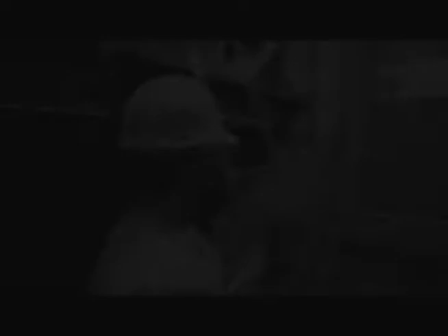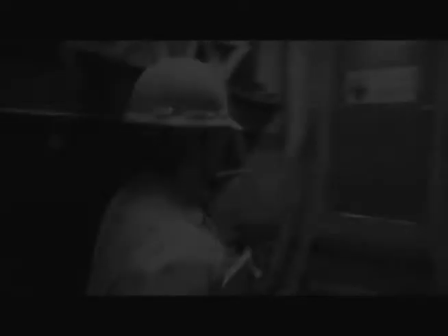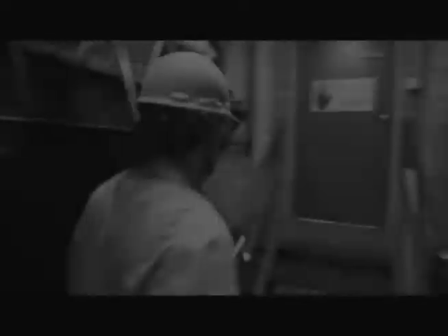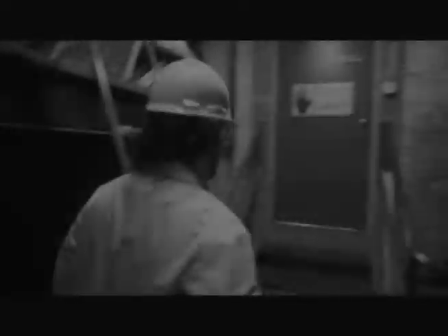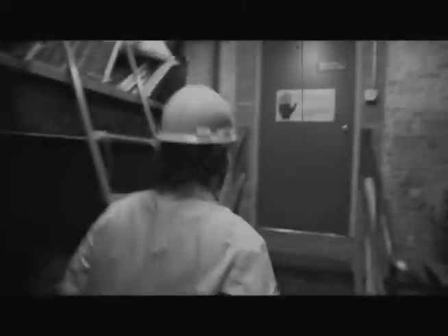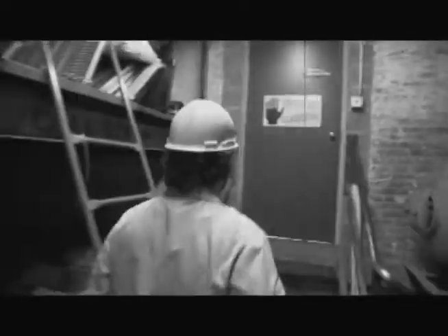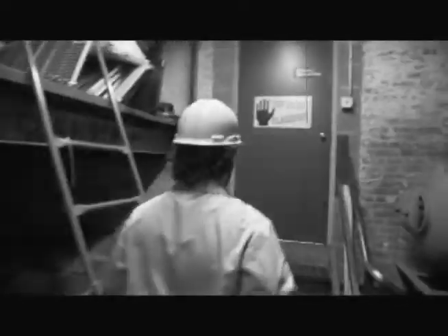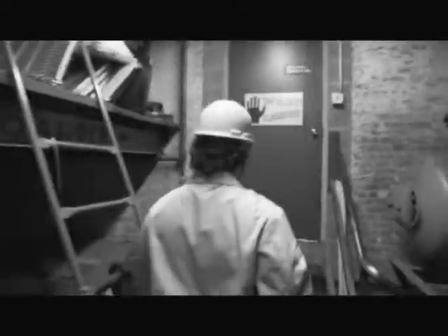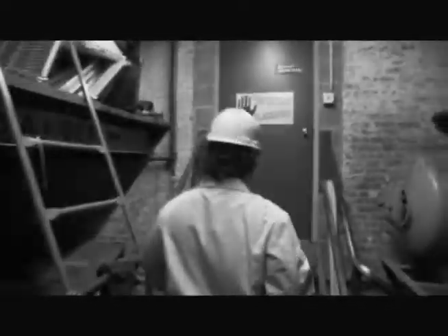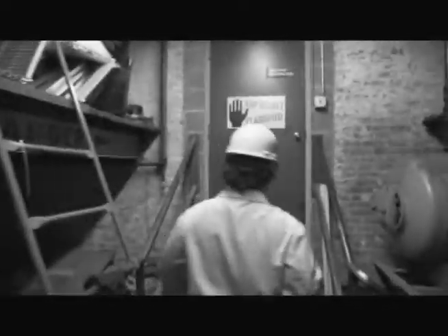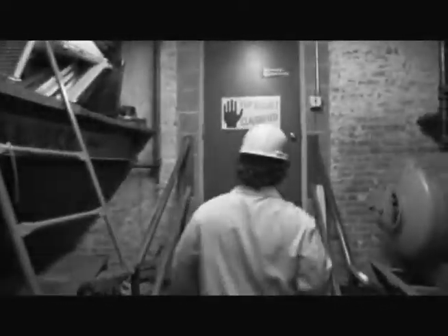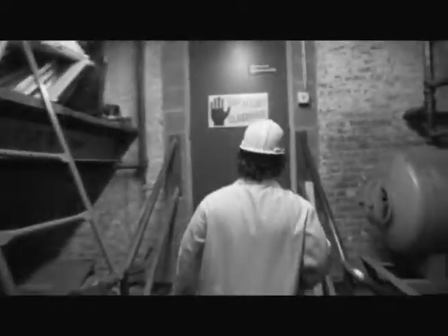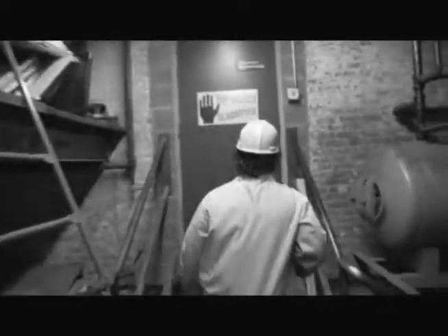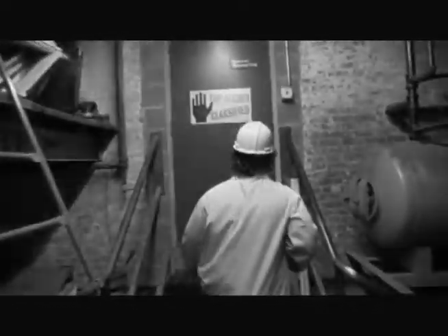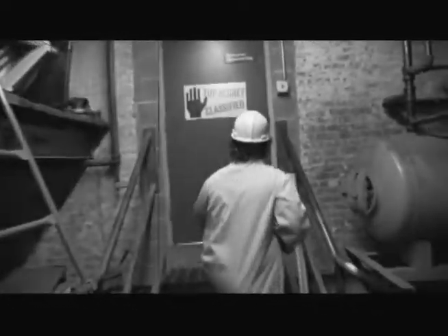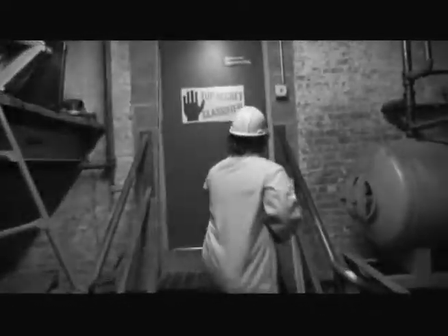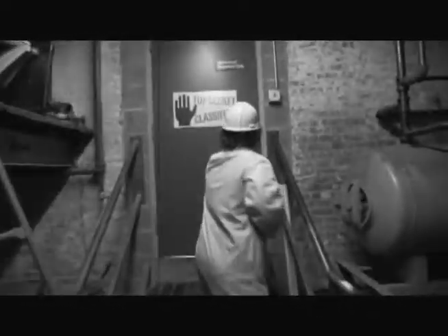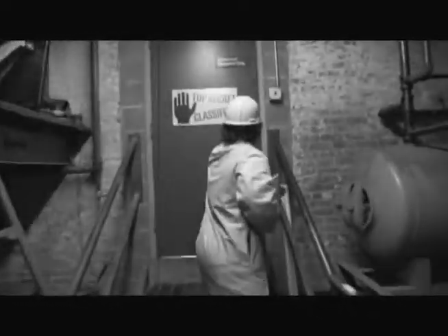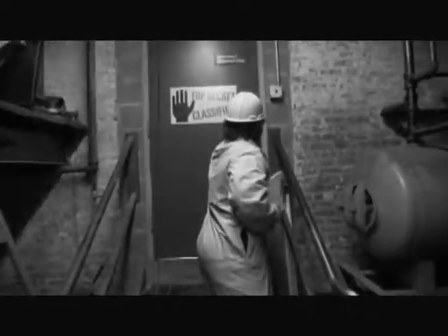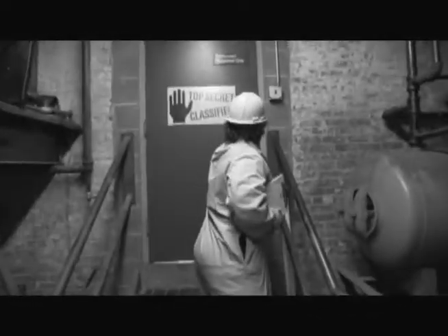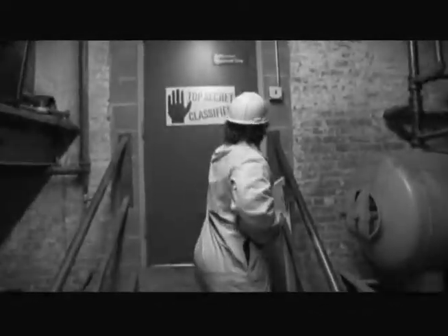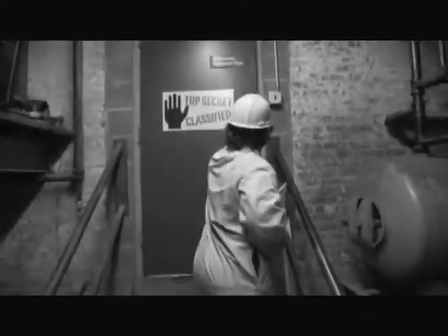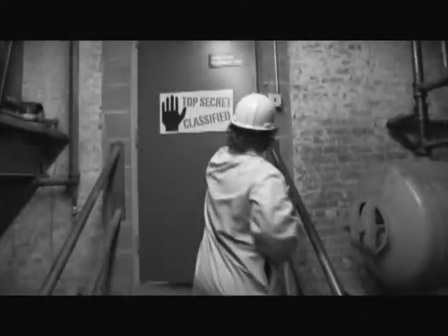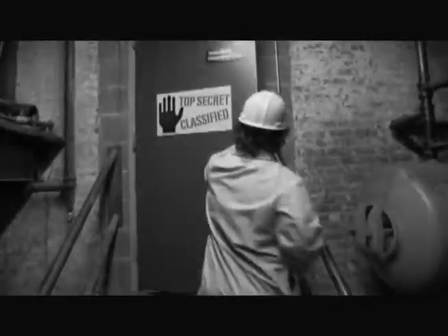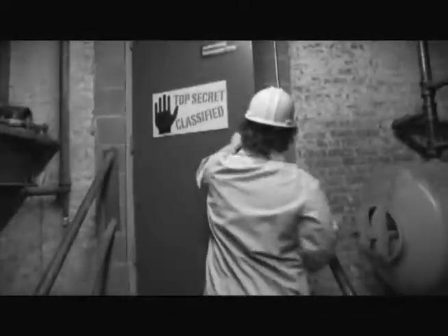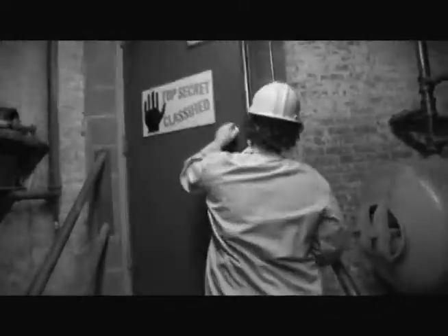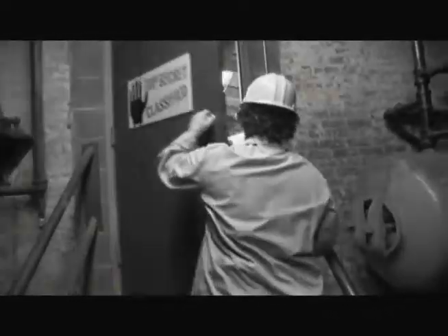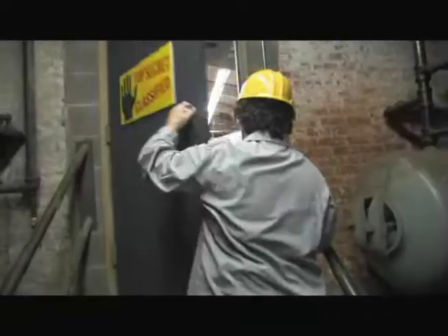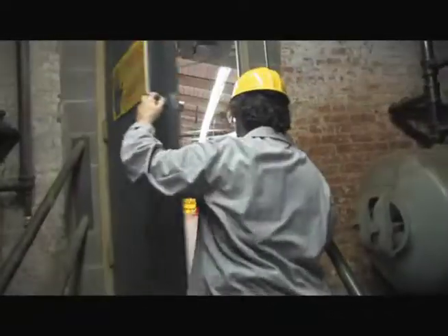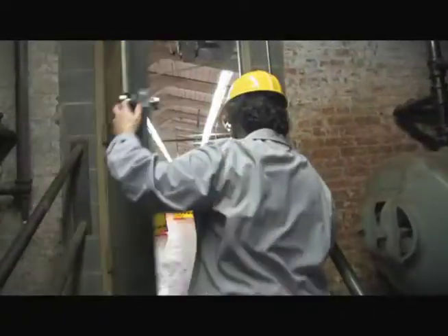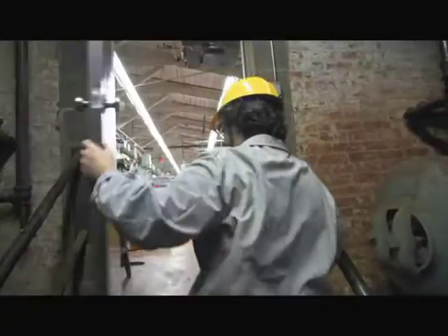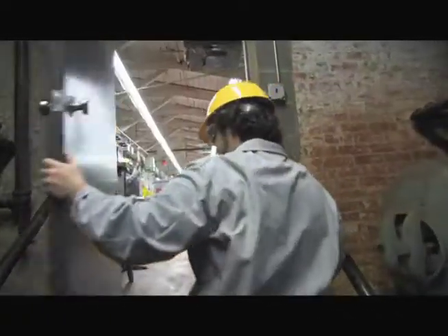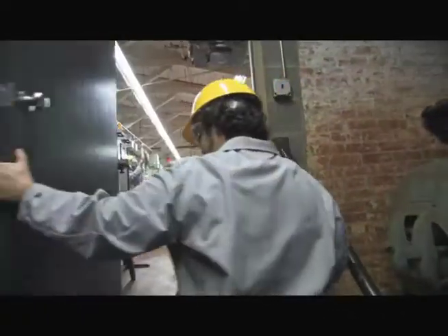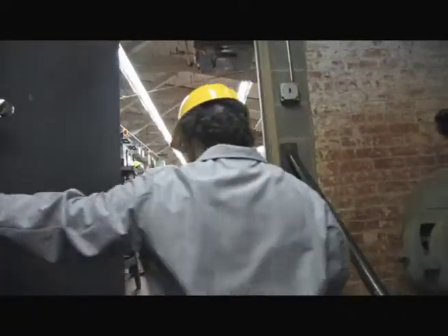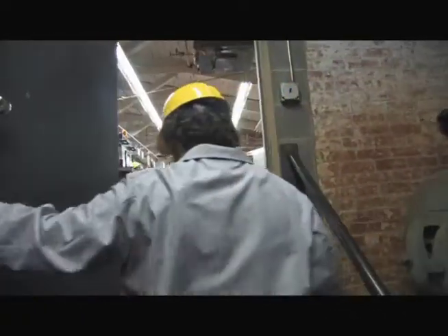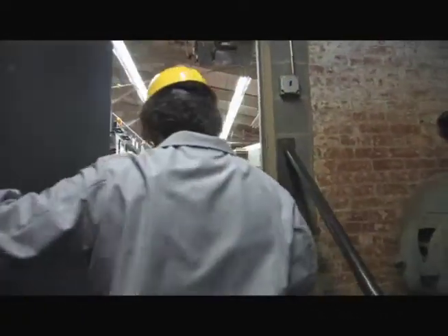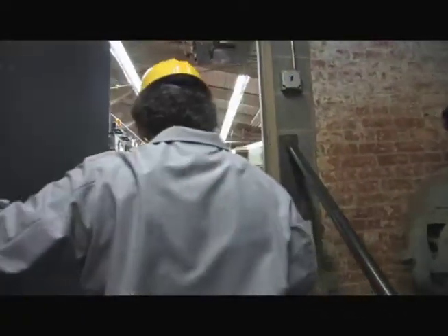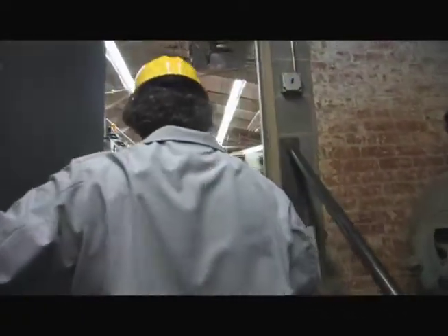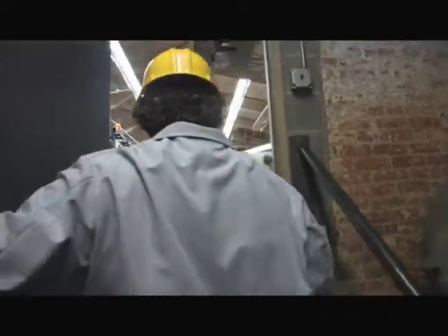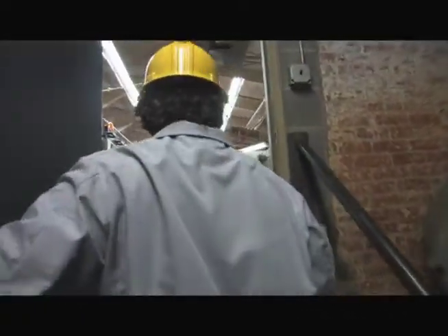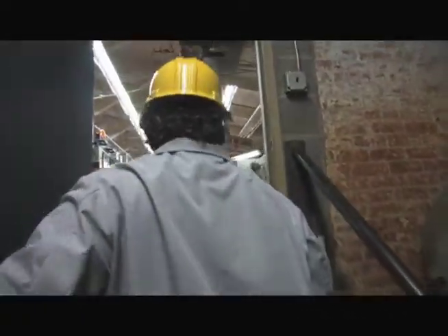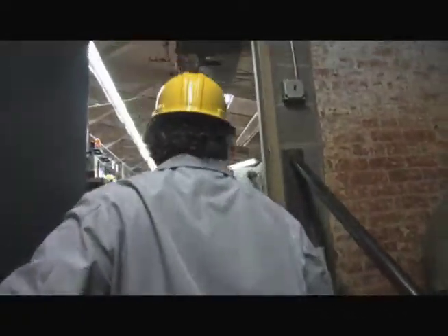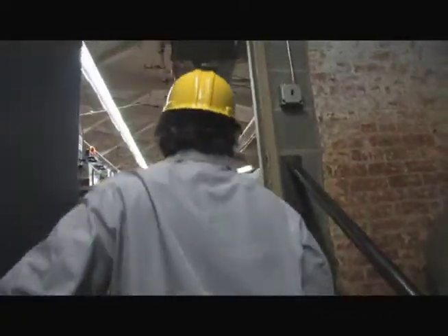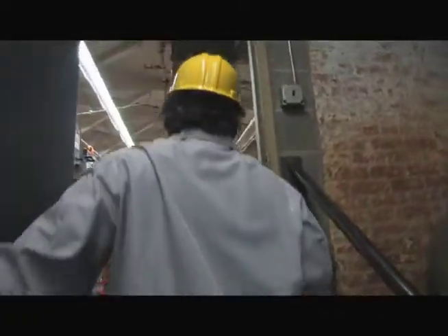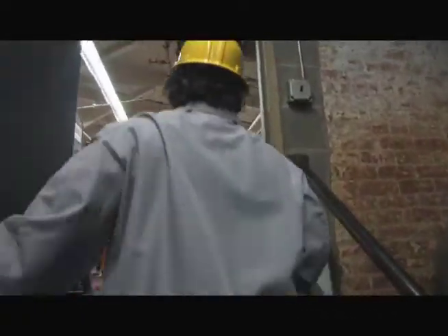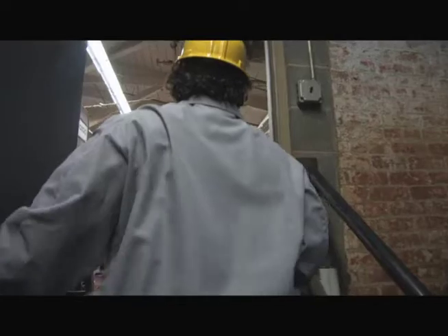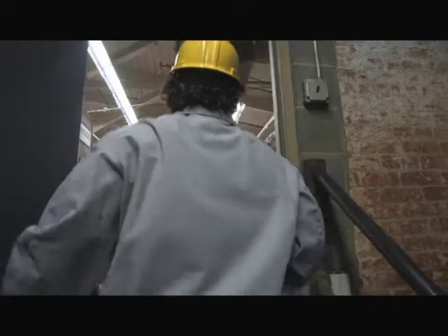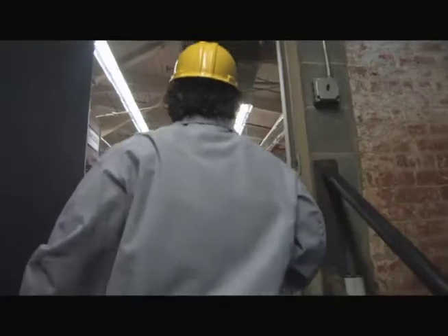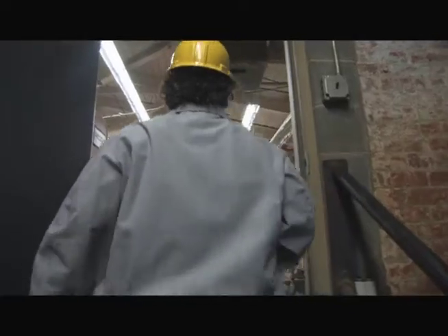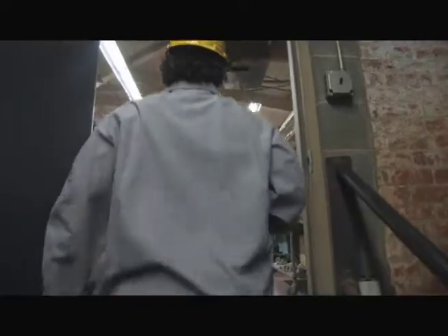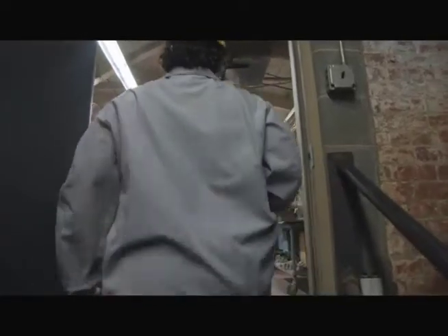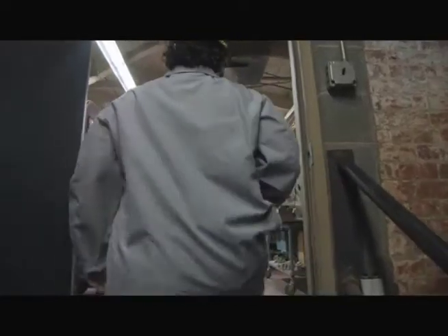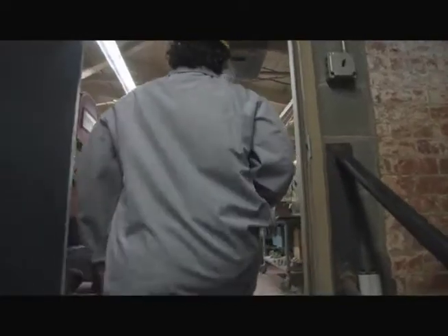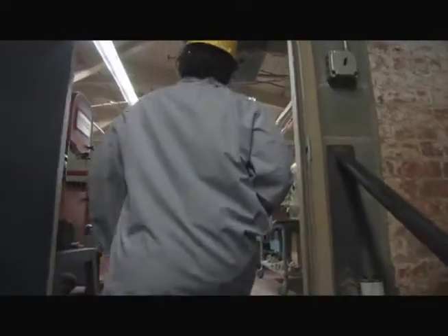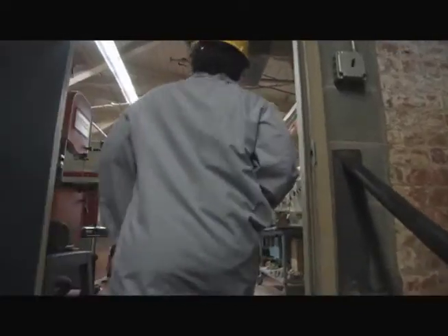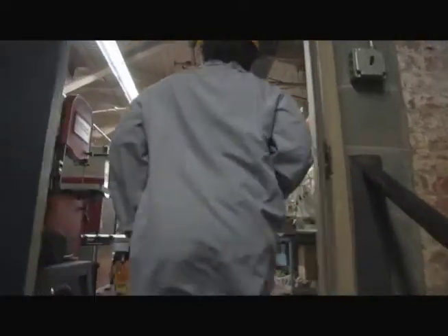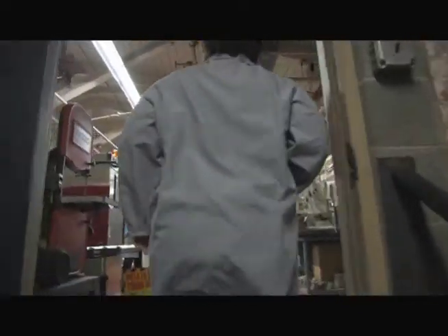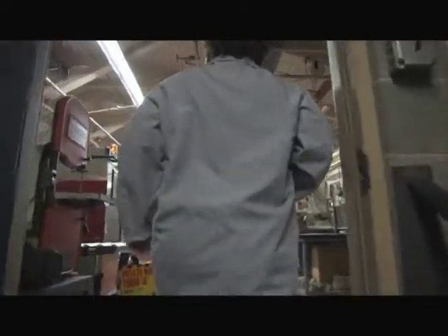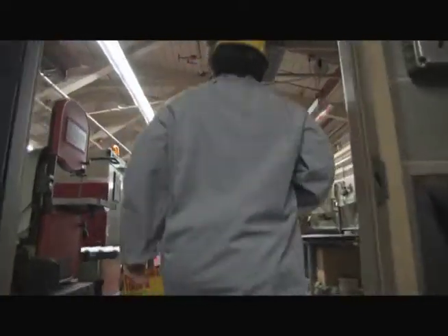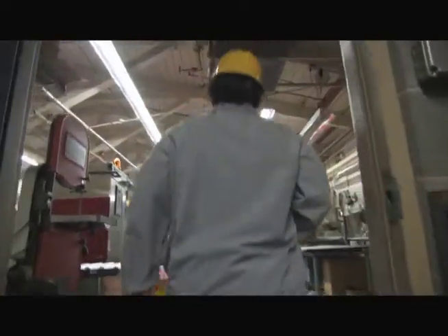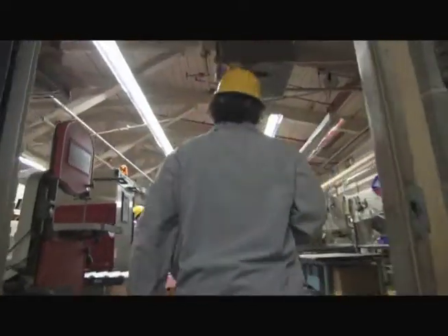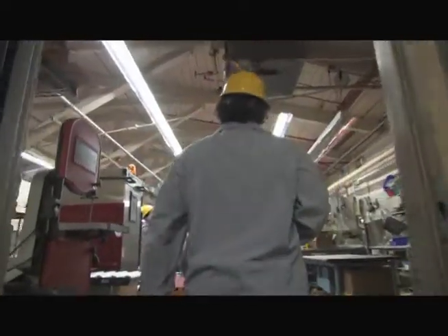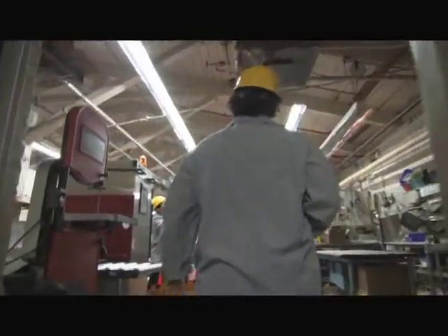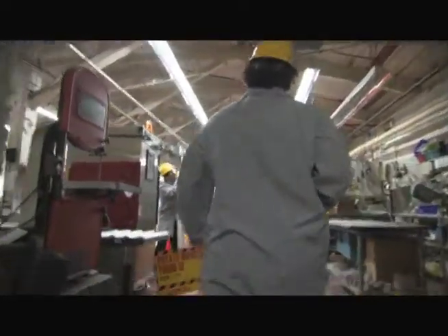Here at Metro's undisclosed secret test facility, we use the most high-tech equipment to bring the newest and best products to life.